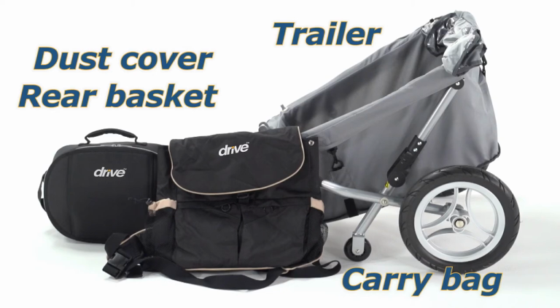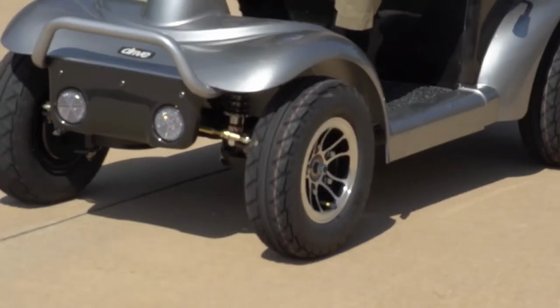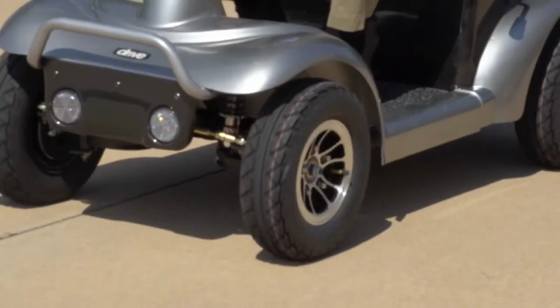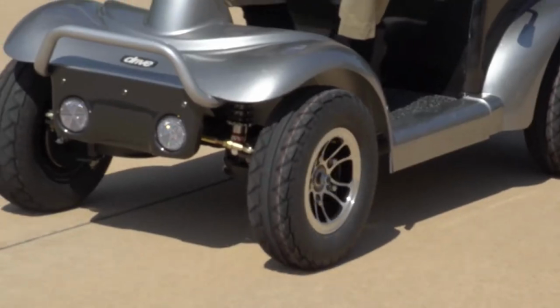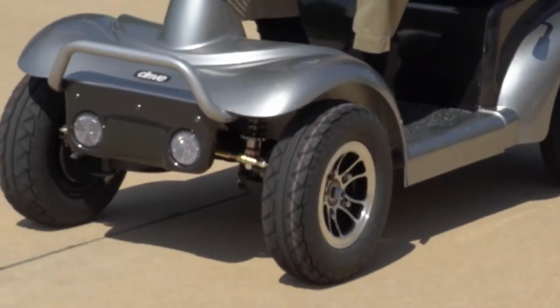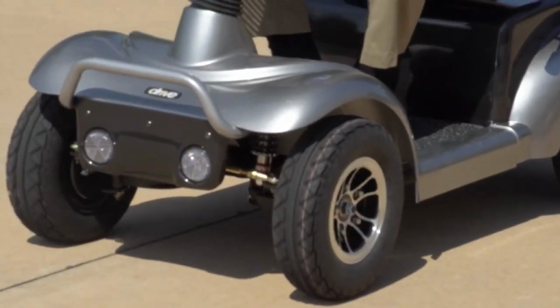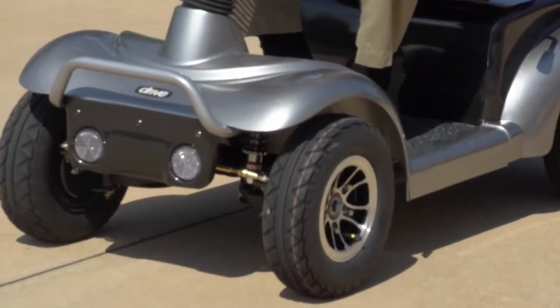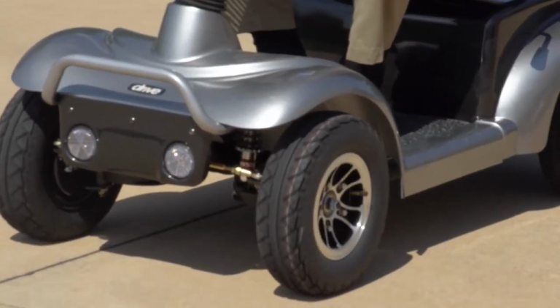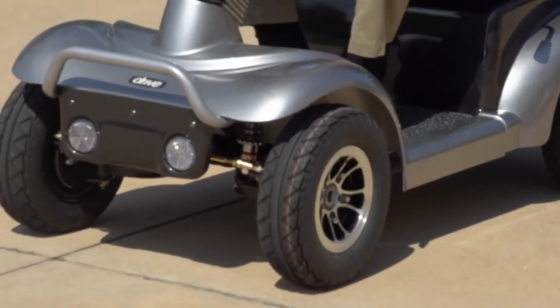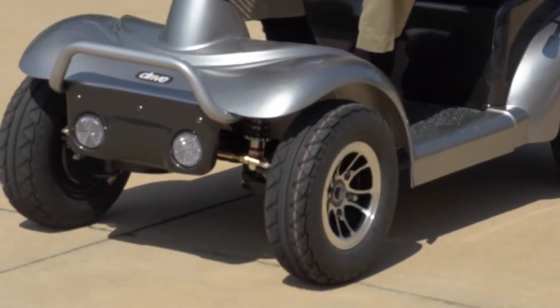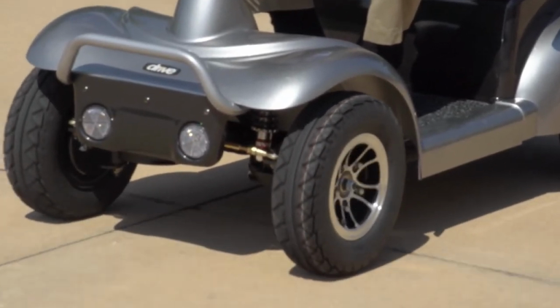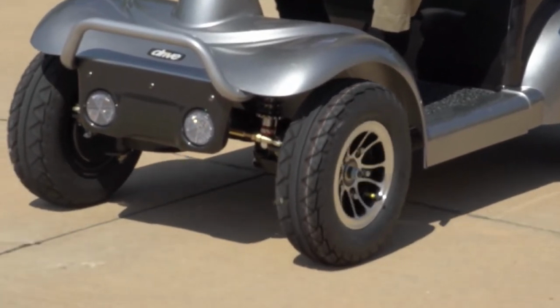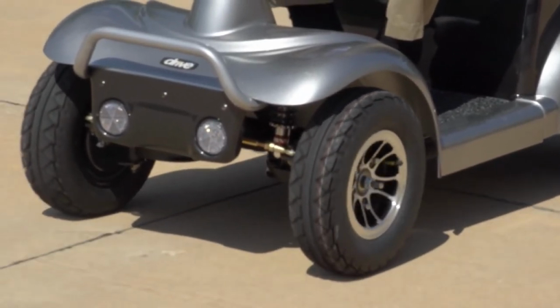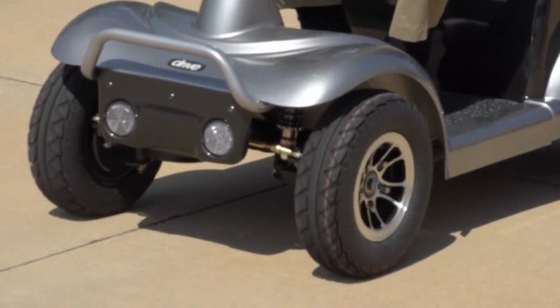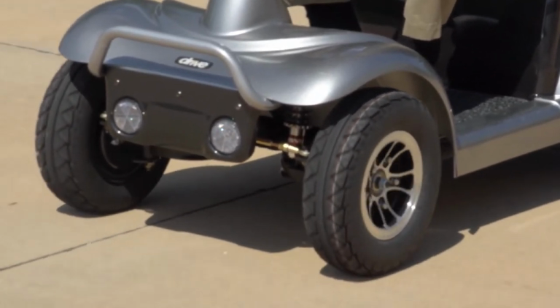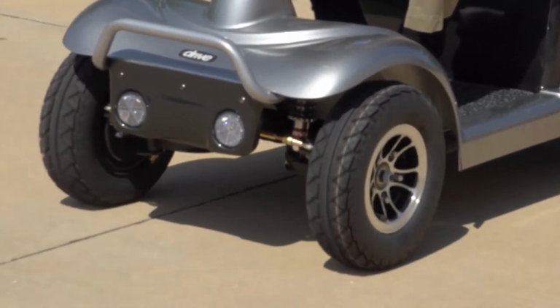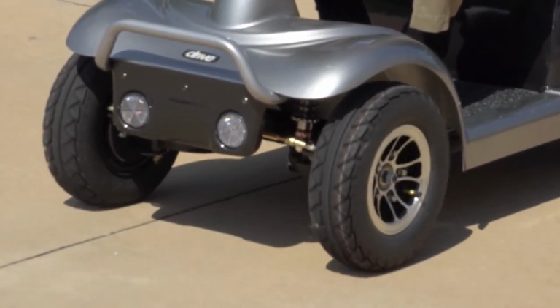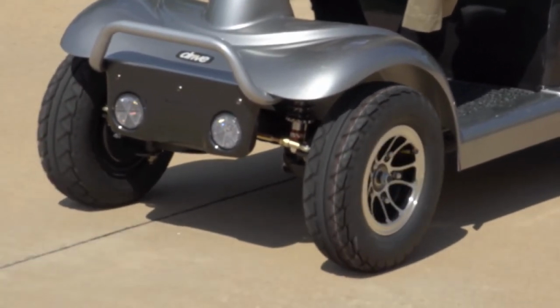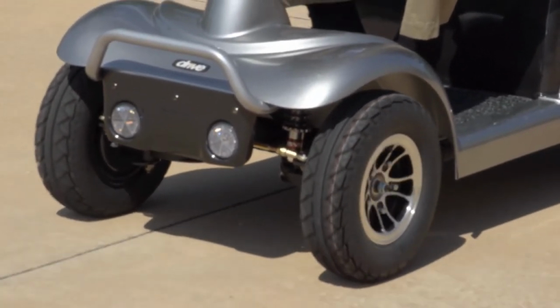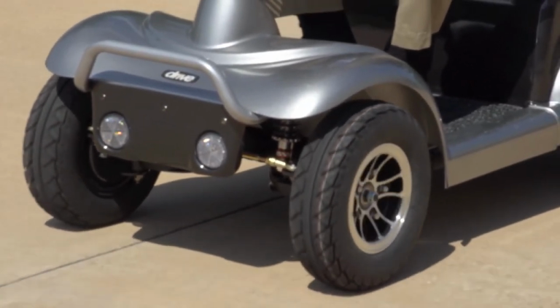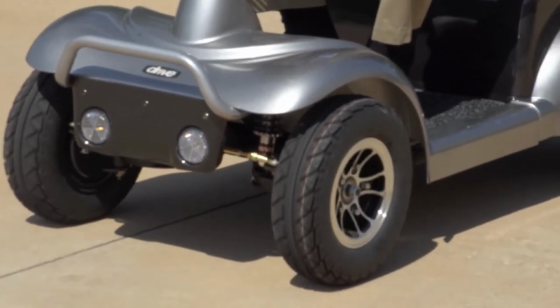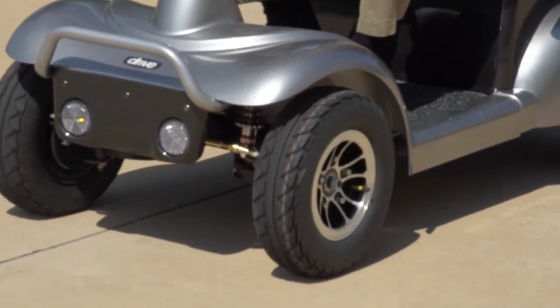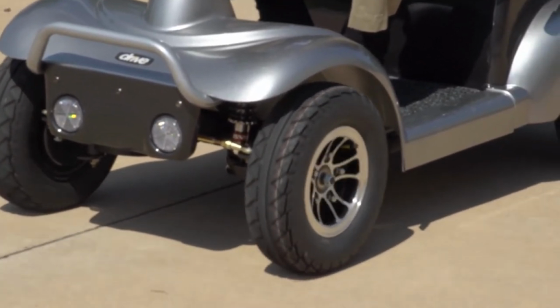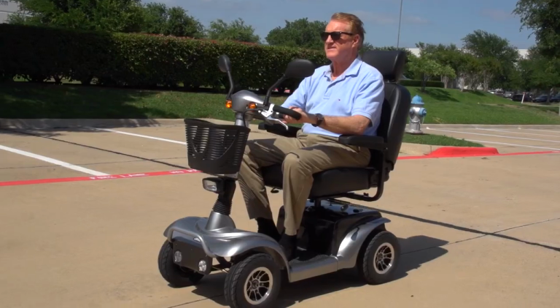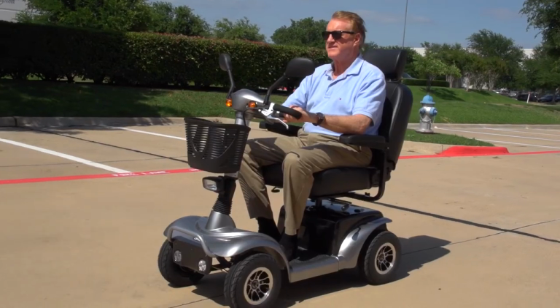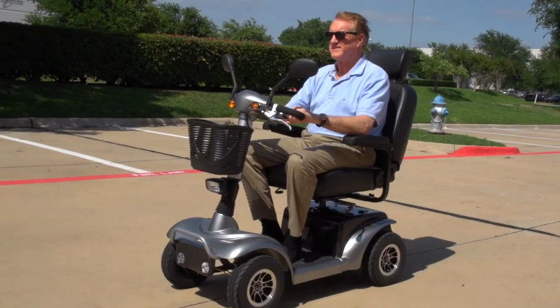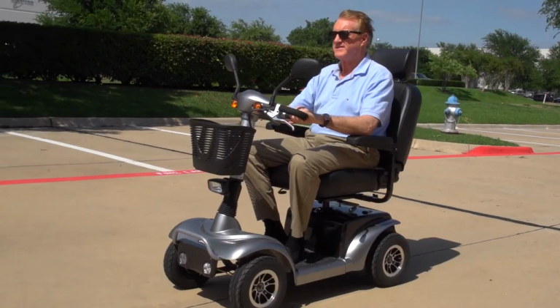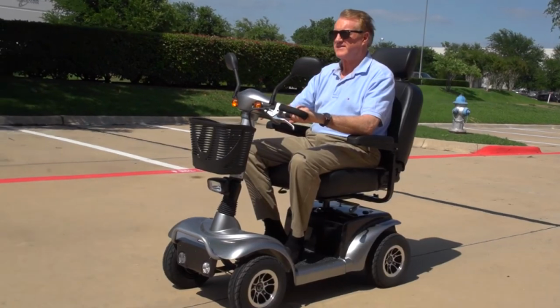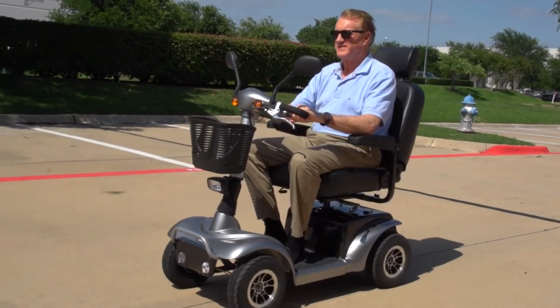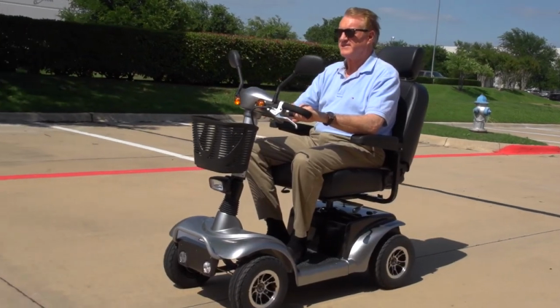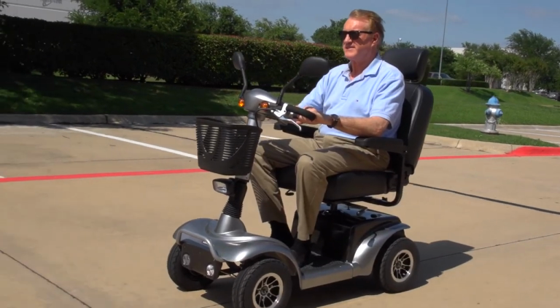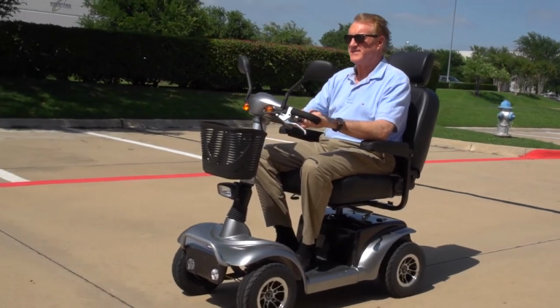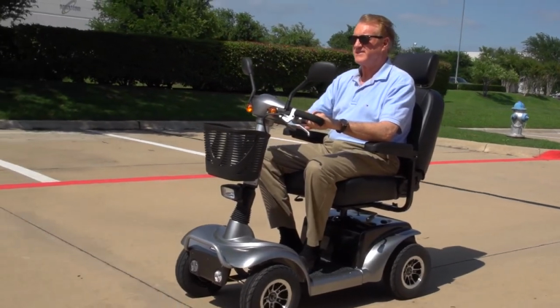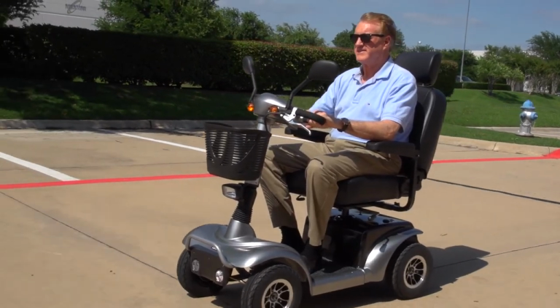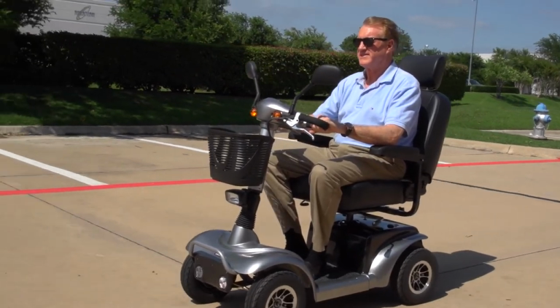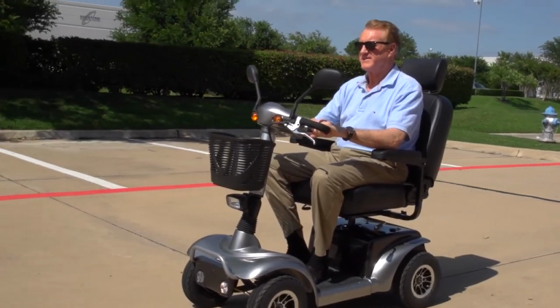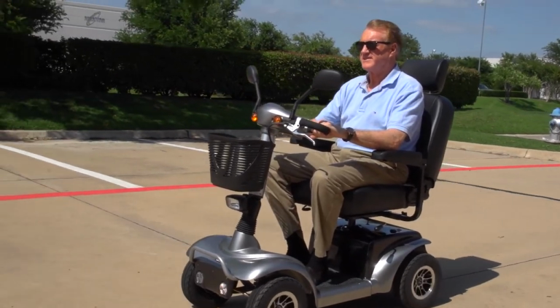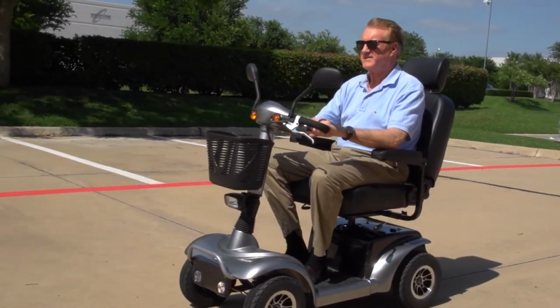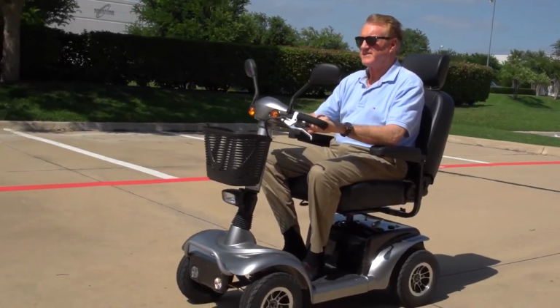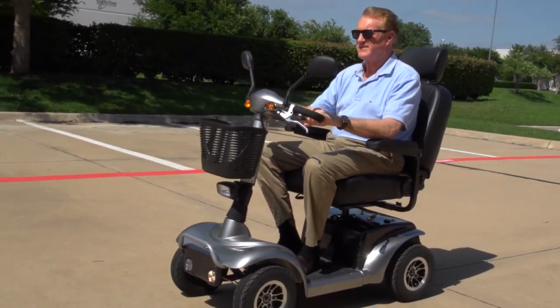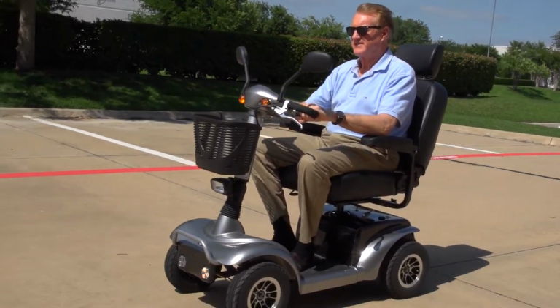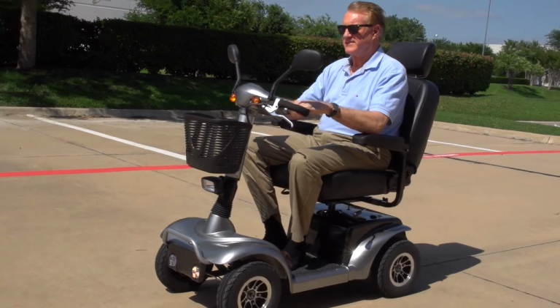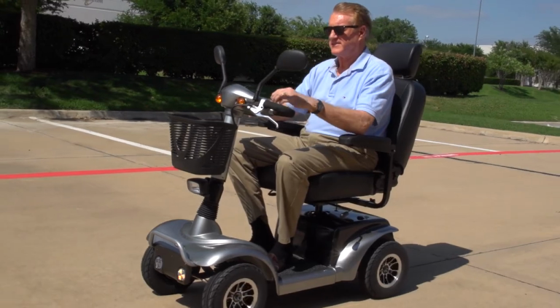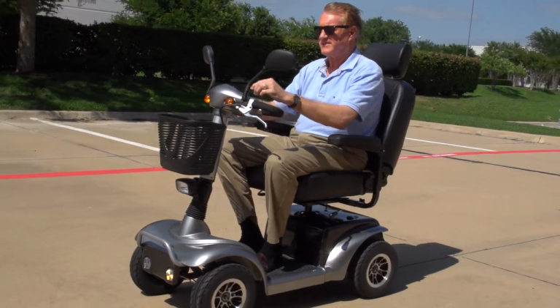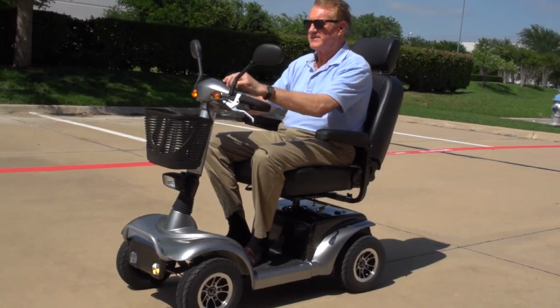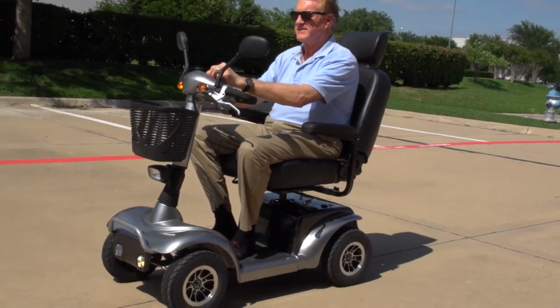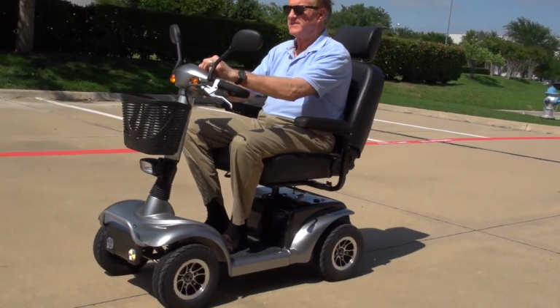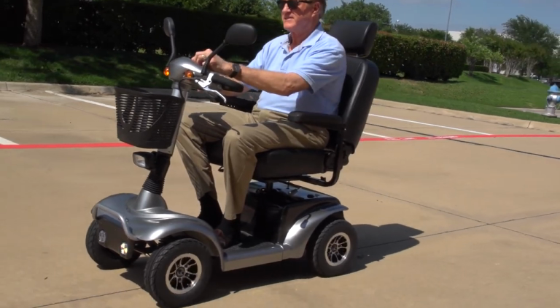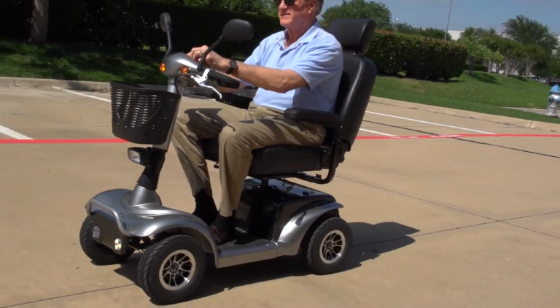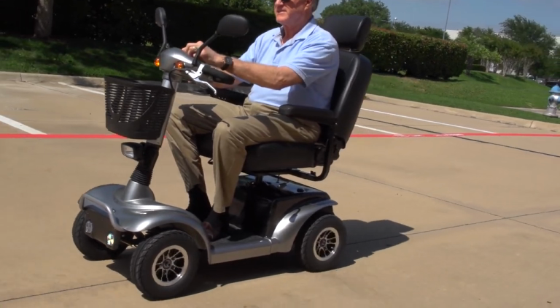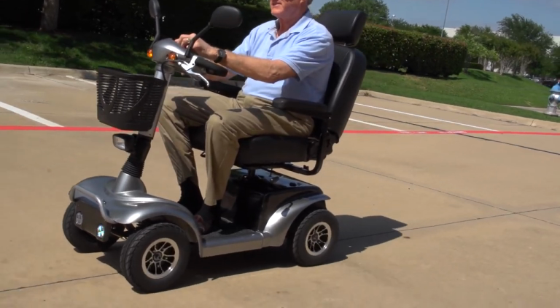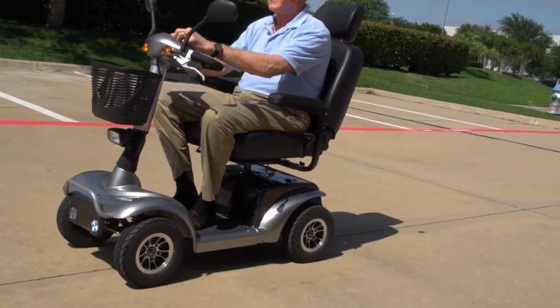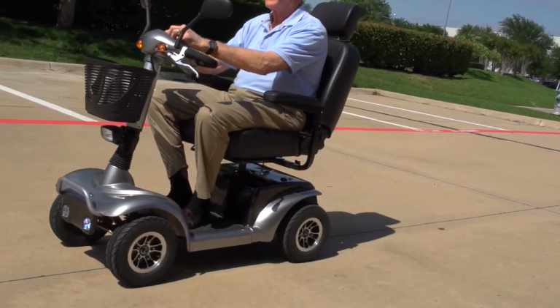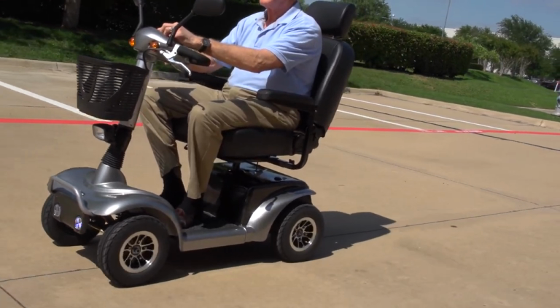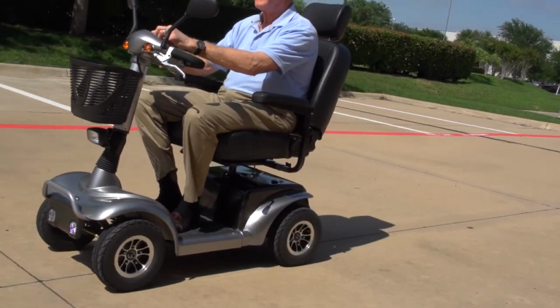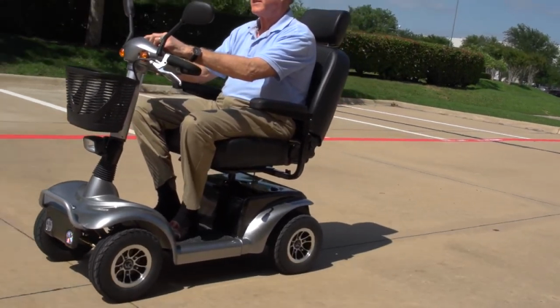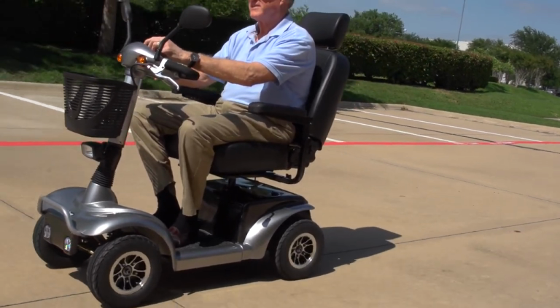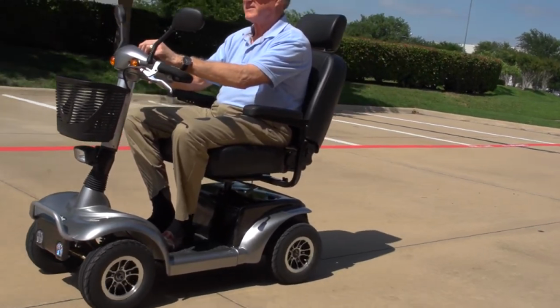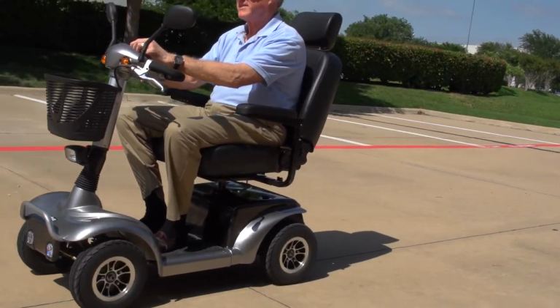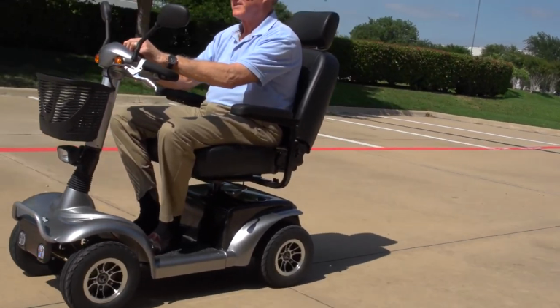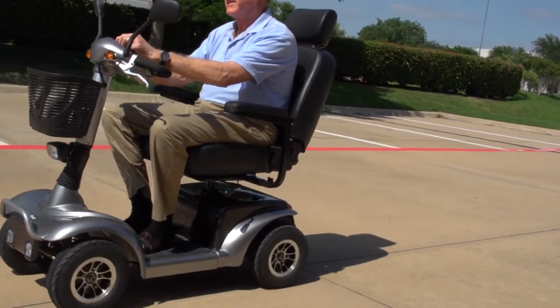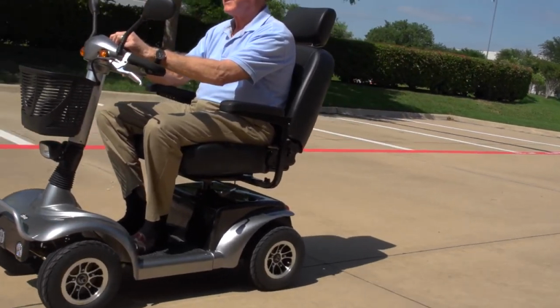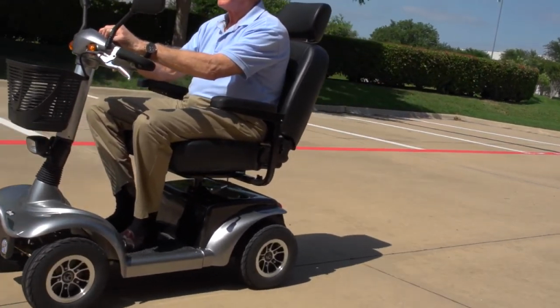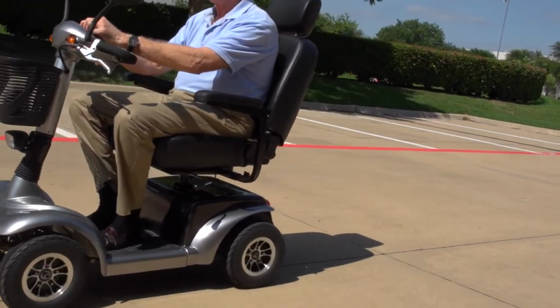You can always count on Drive Medical to bring you convenient and innovative lifestyle solutions, now and for the road ahead.